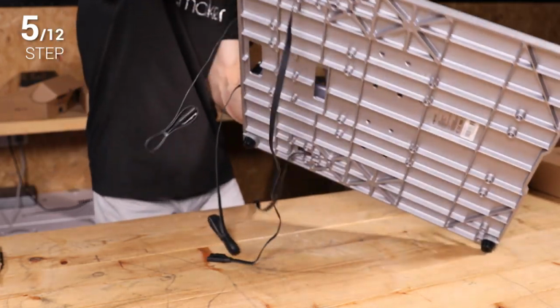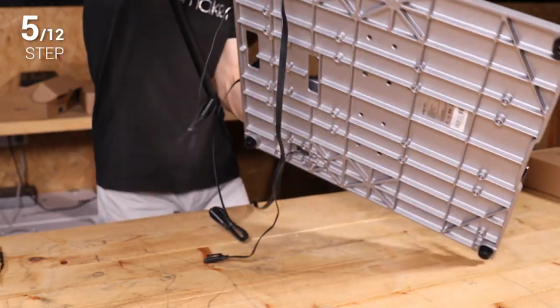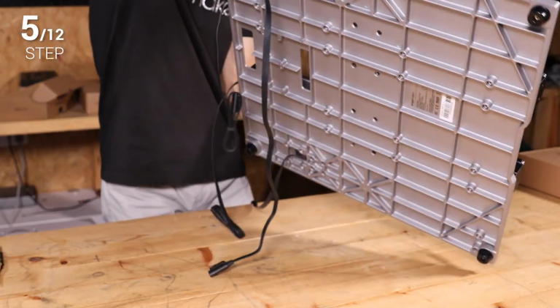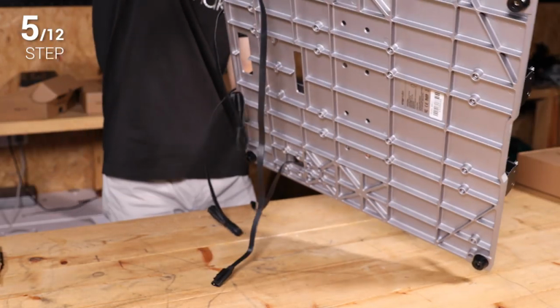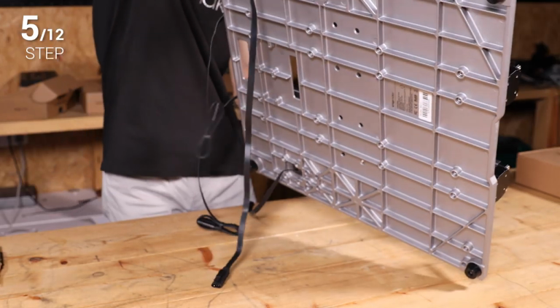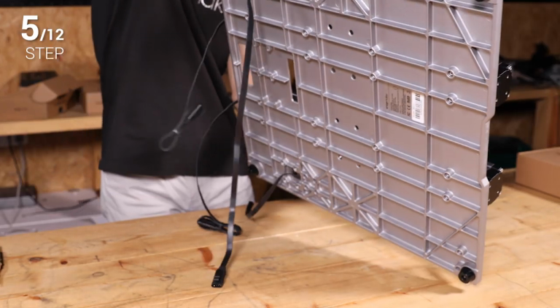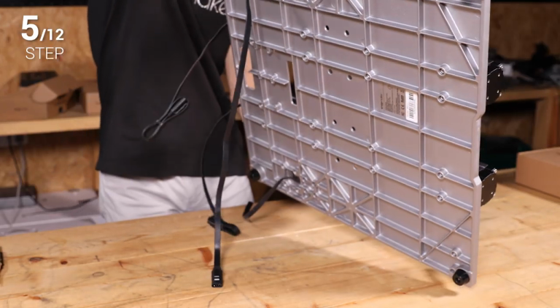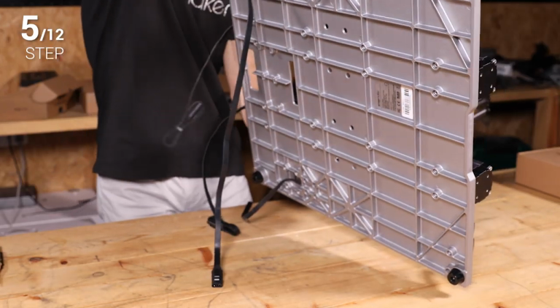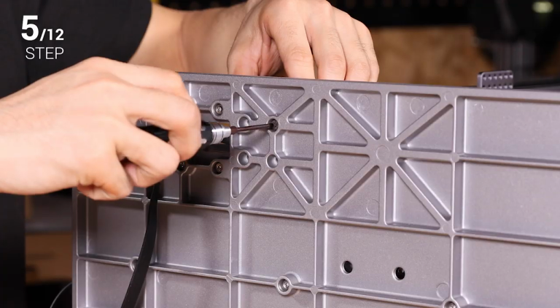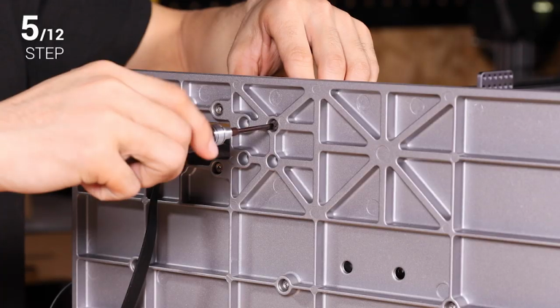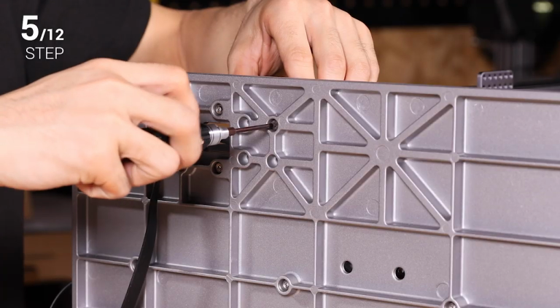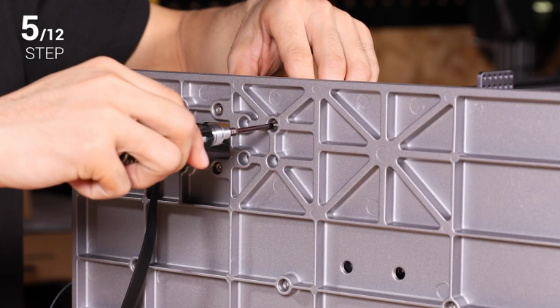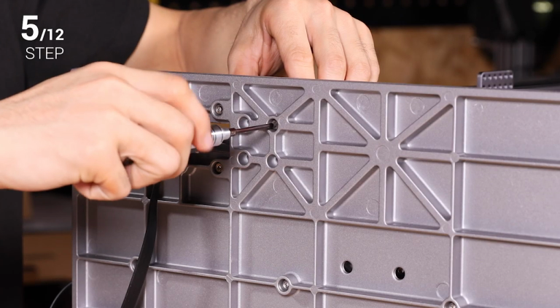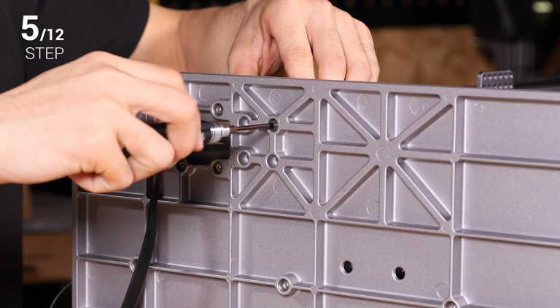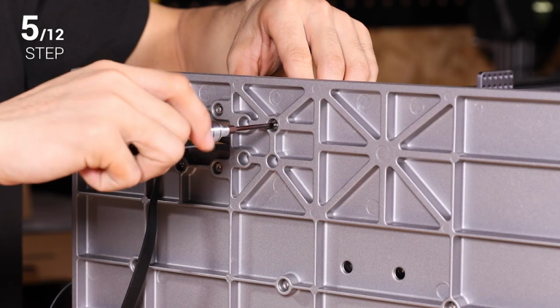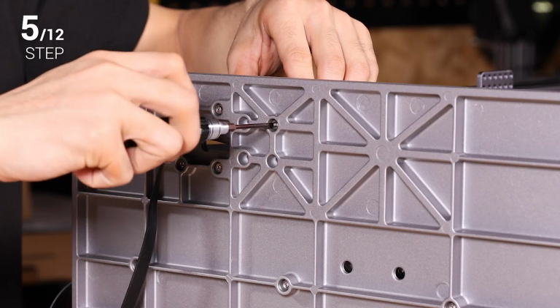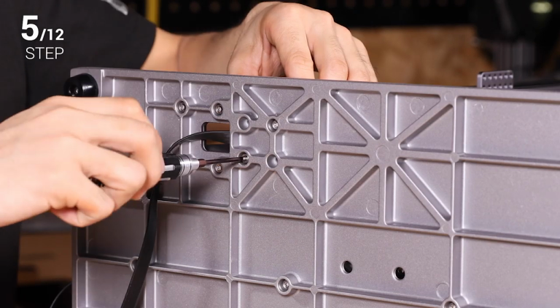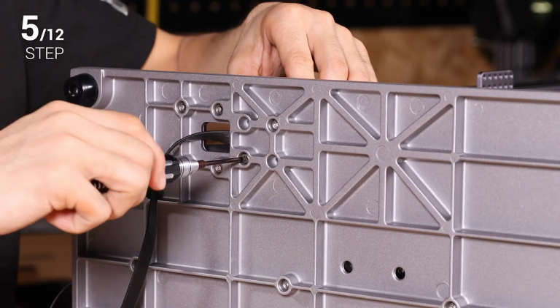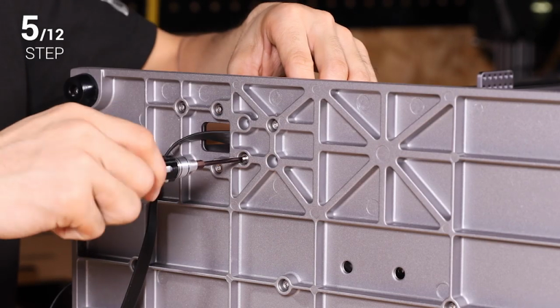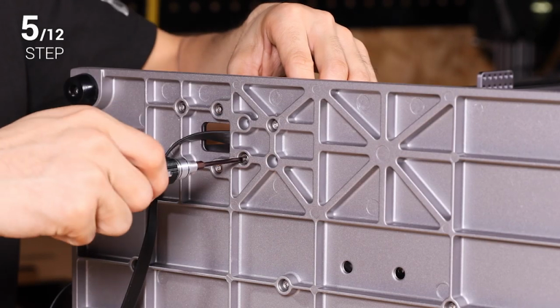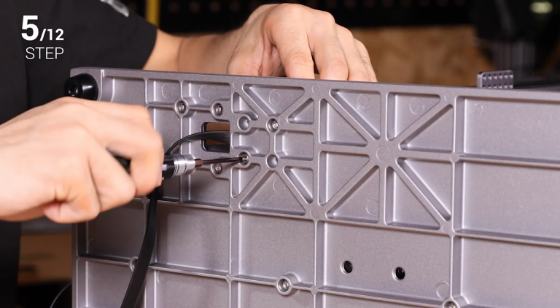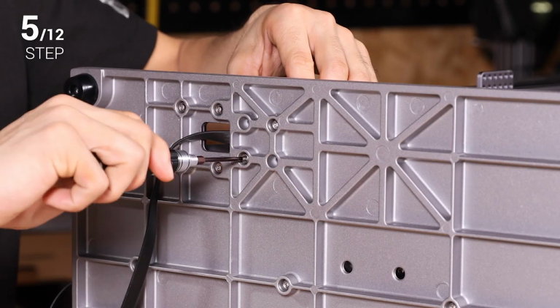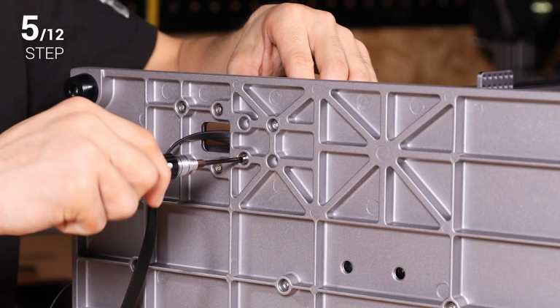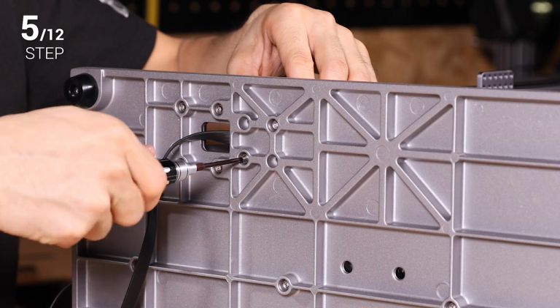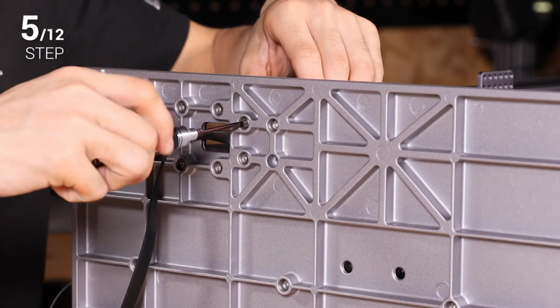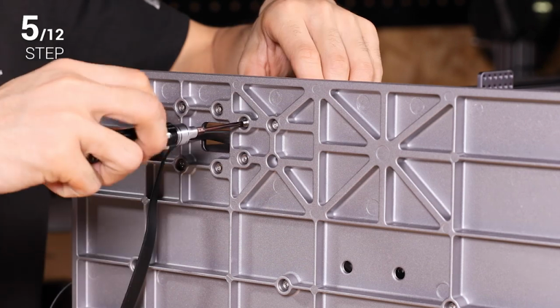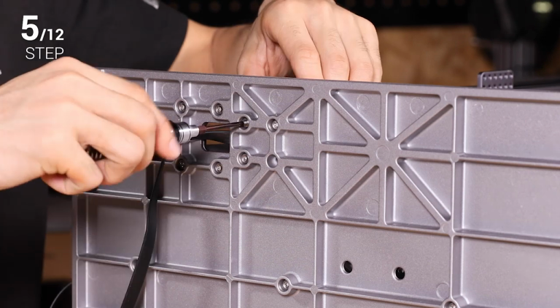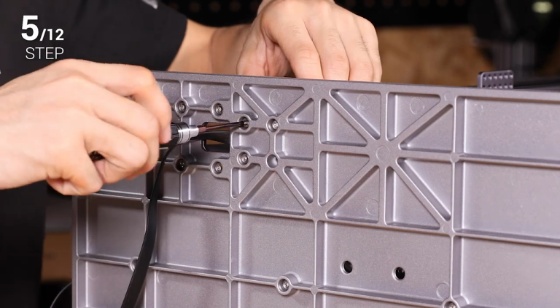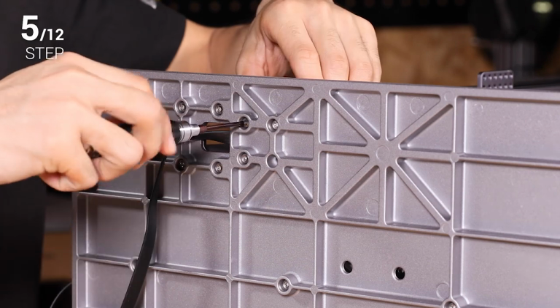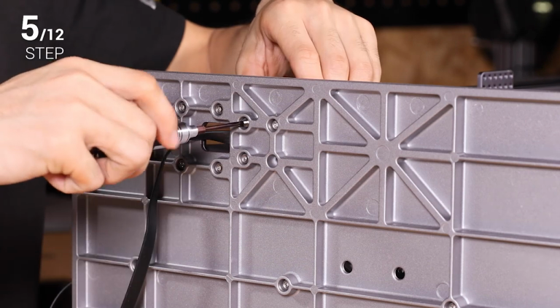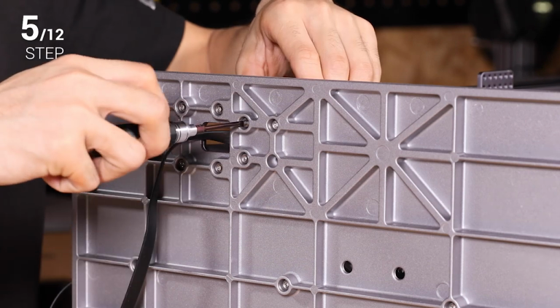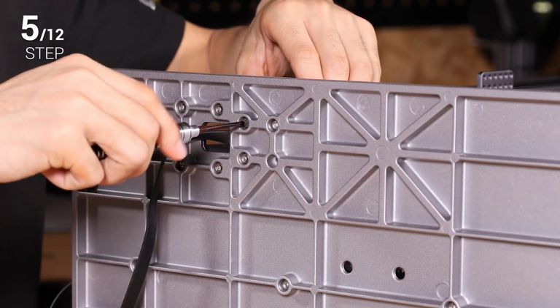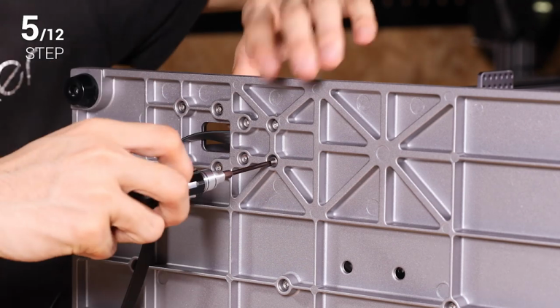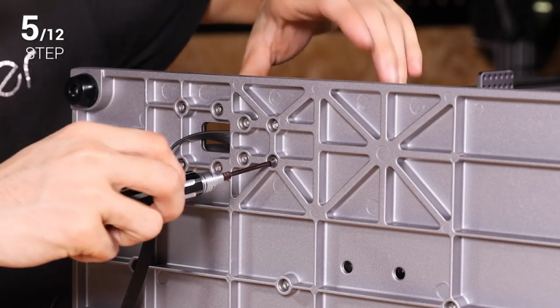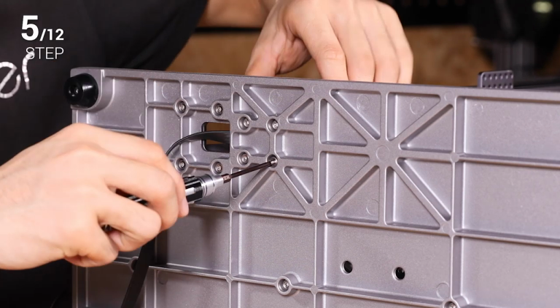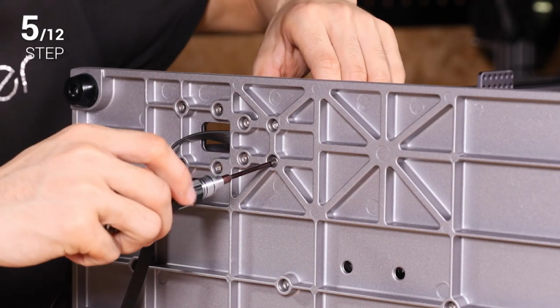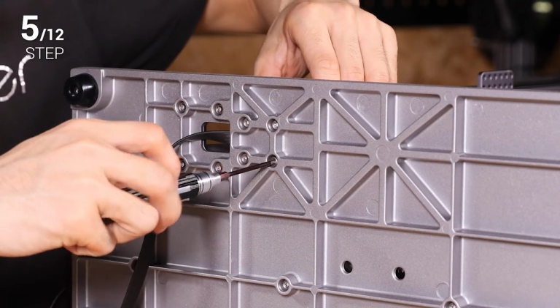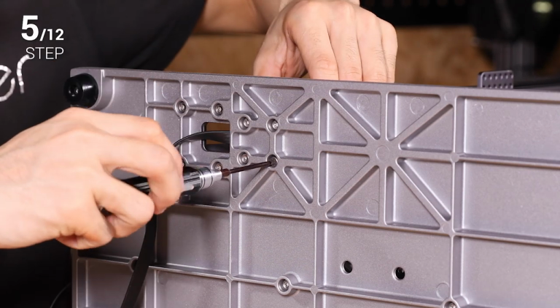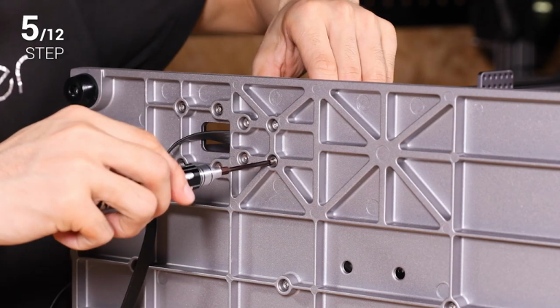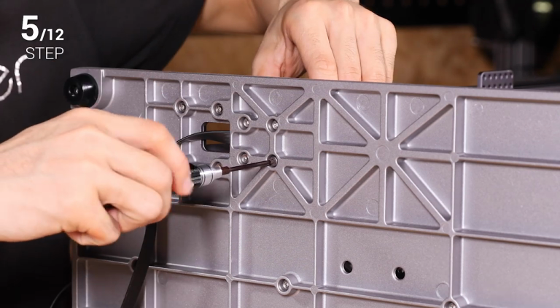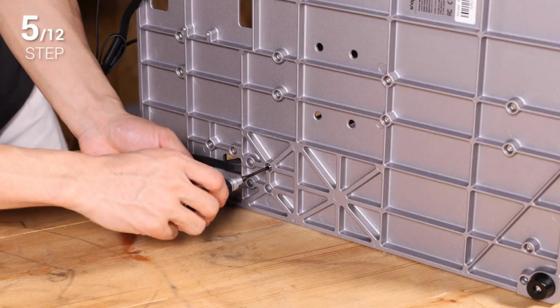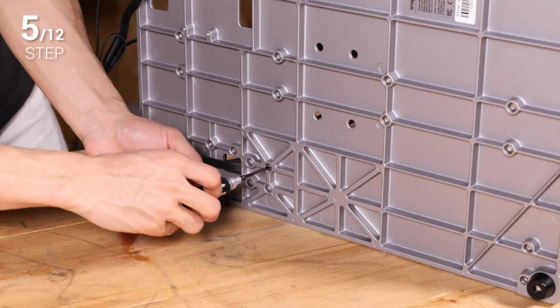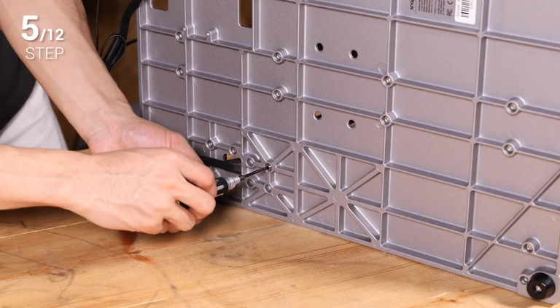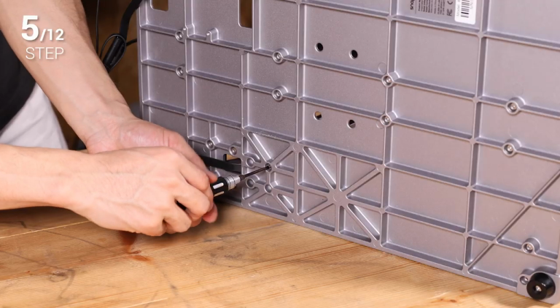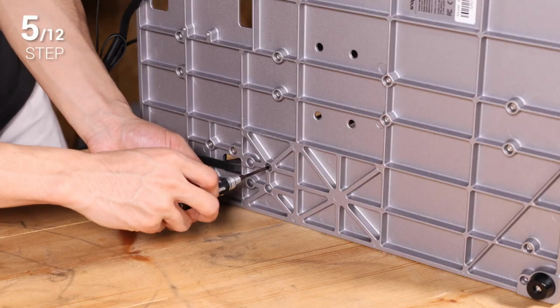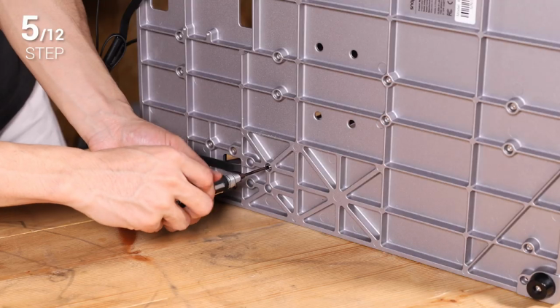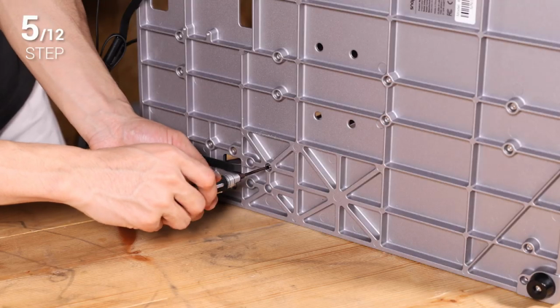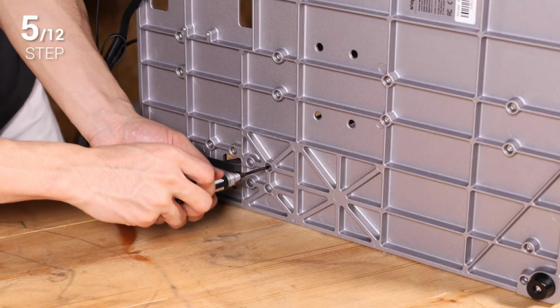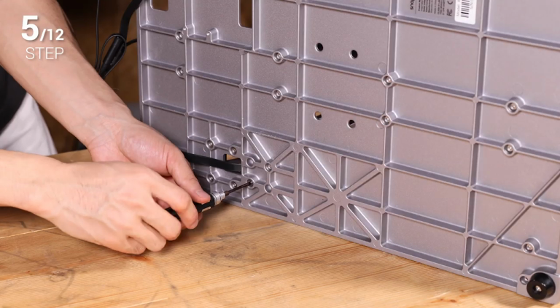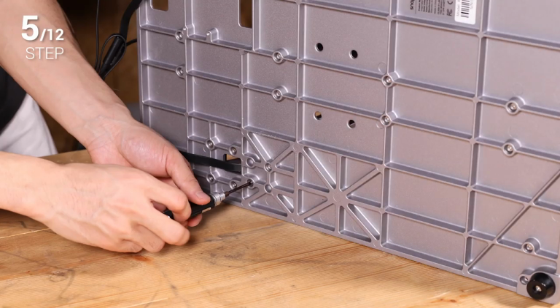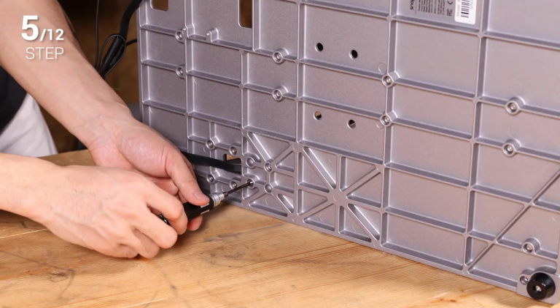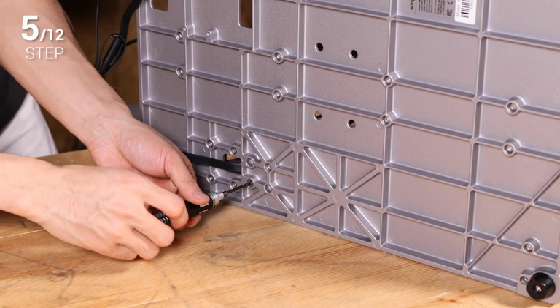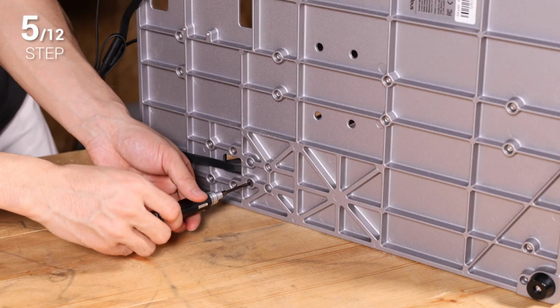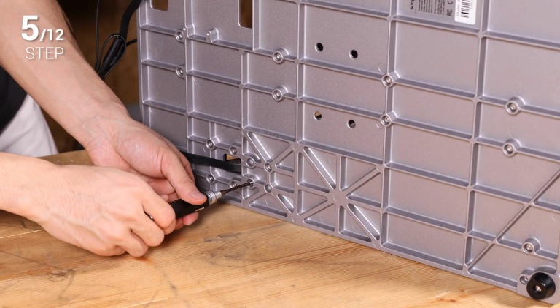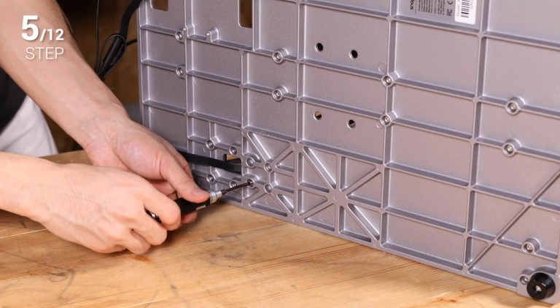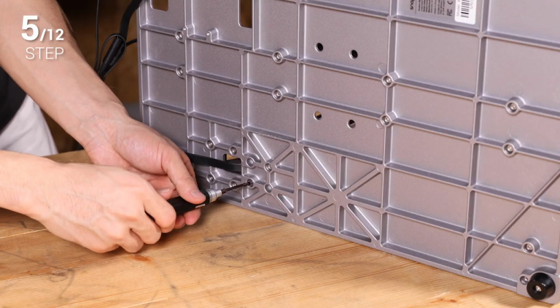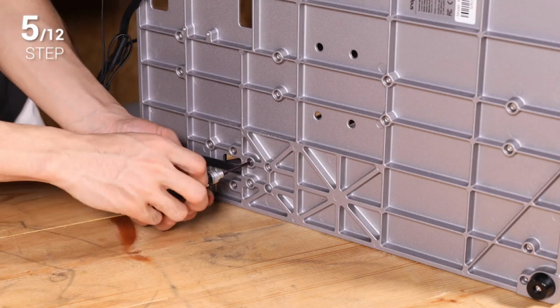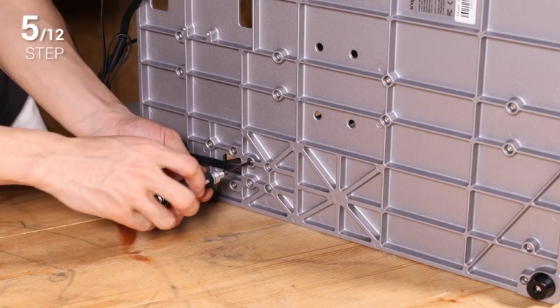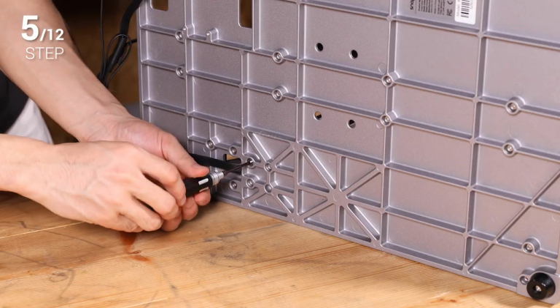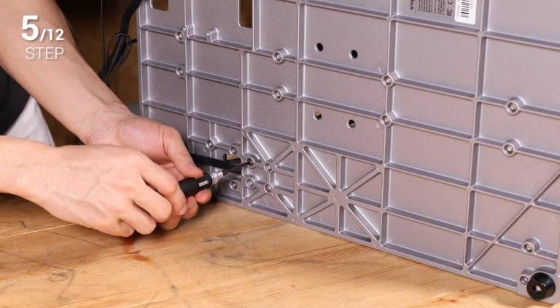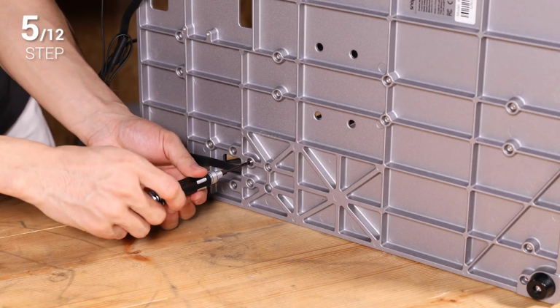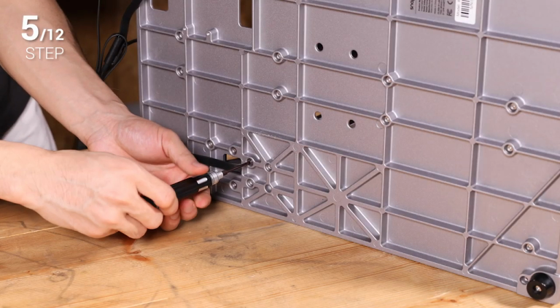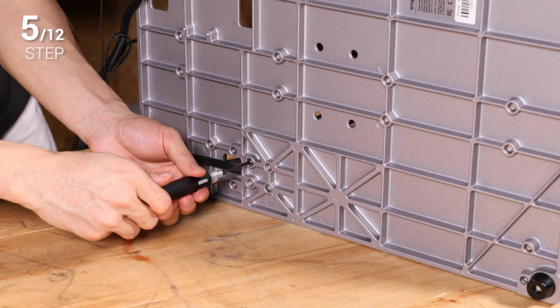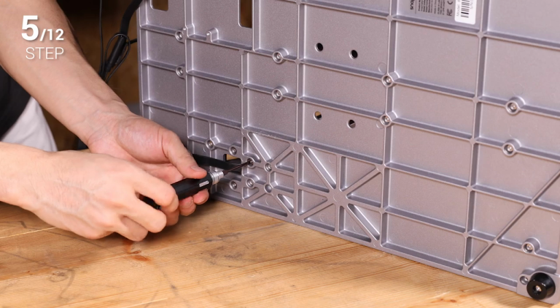Next, use four M4 x 8 screws to fix the Z axis onto the base plate. Still, do not tighten the screws now.